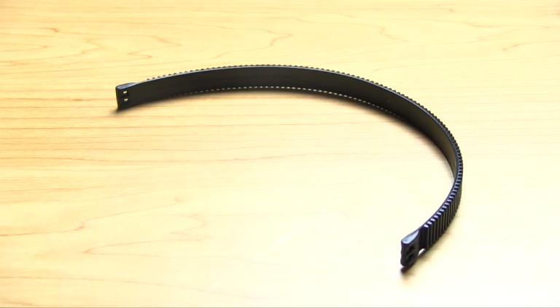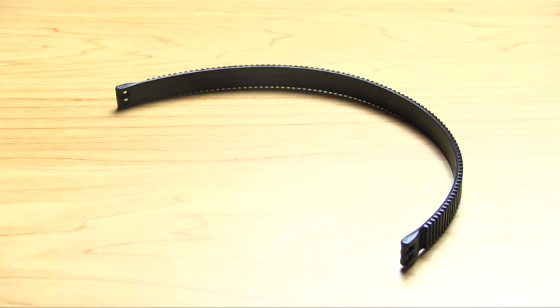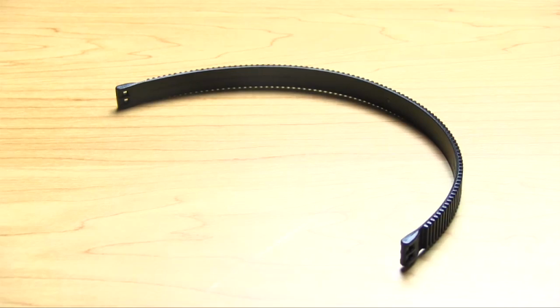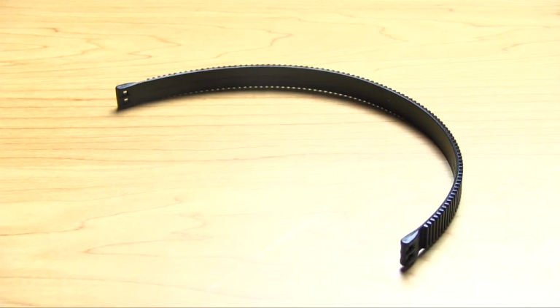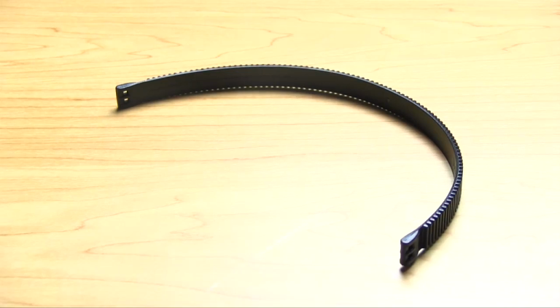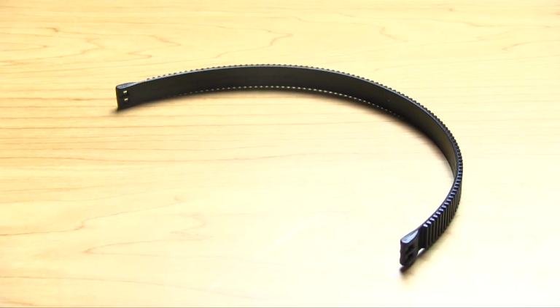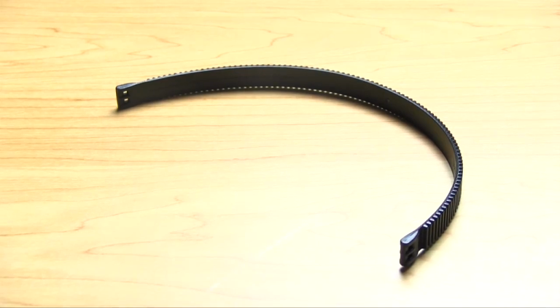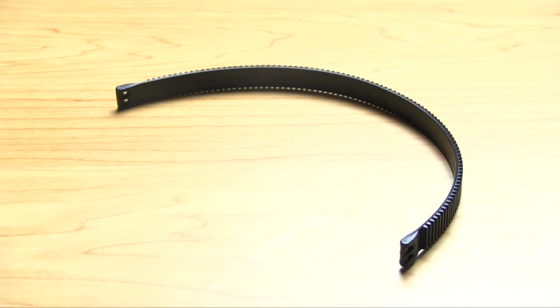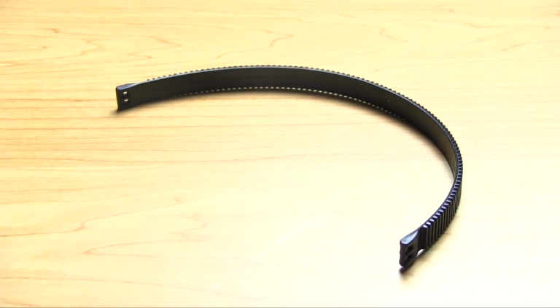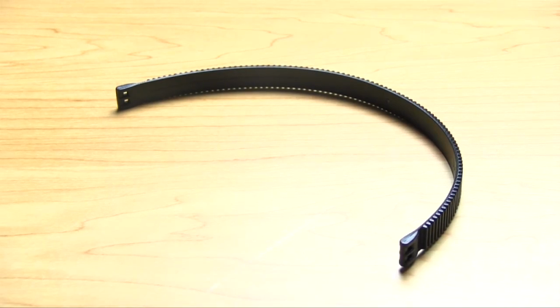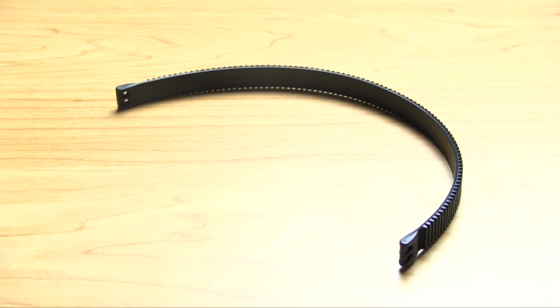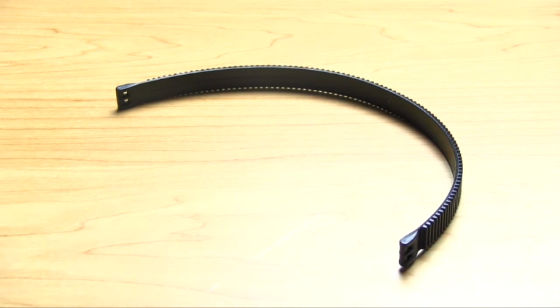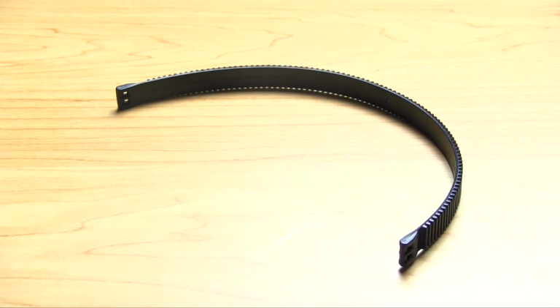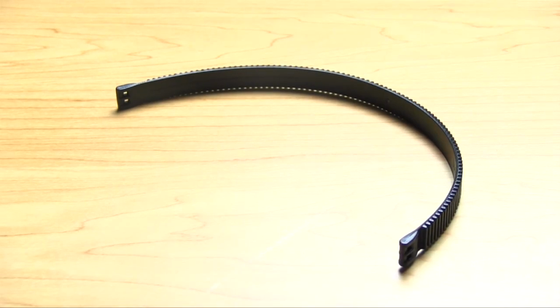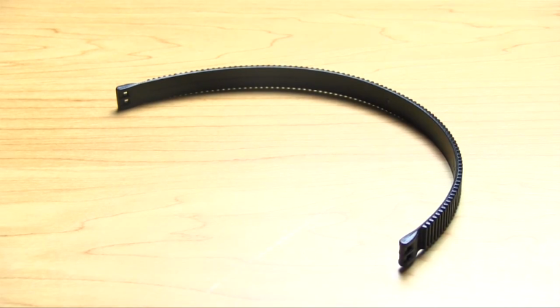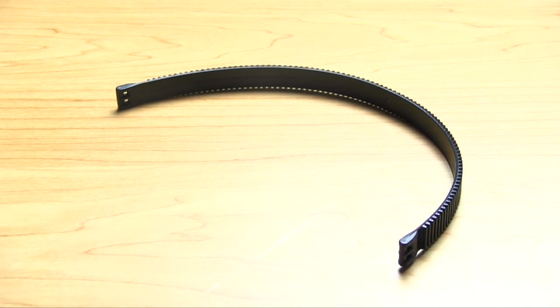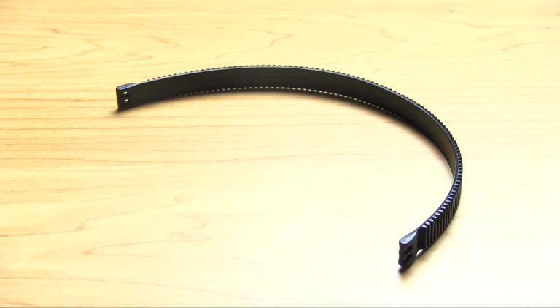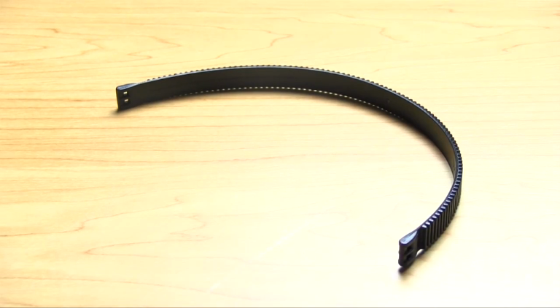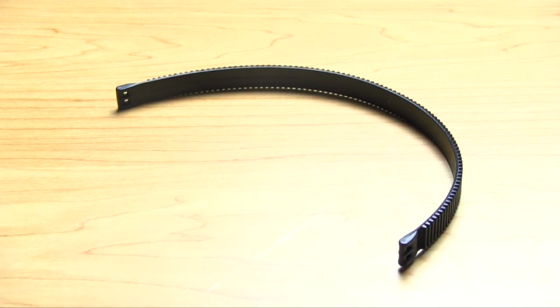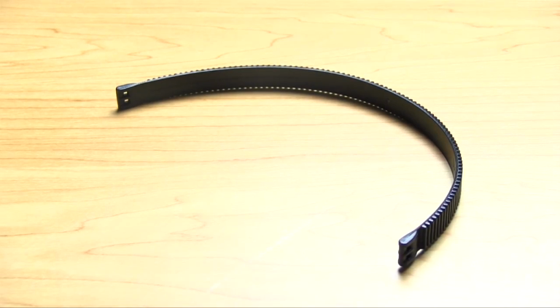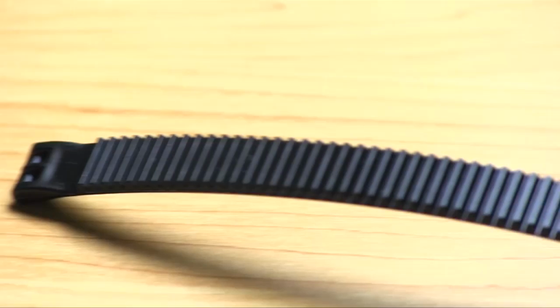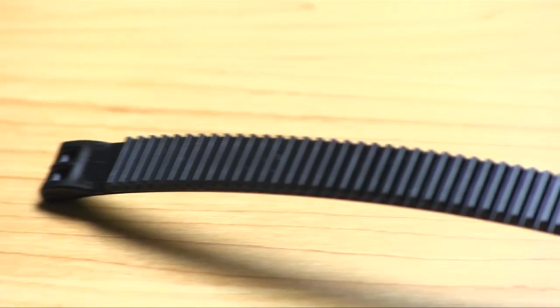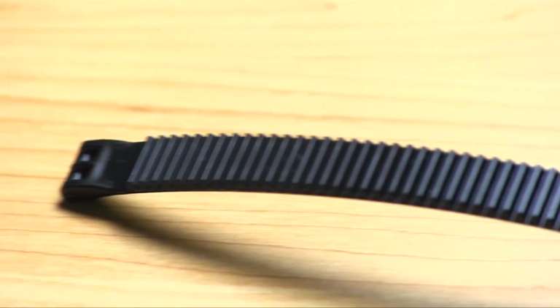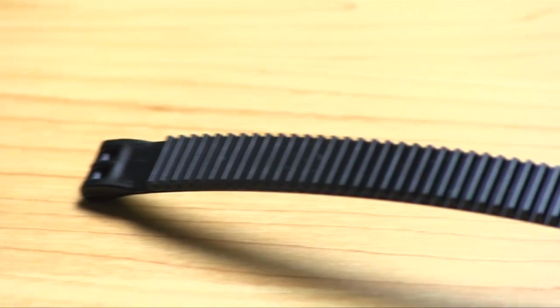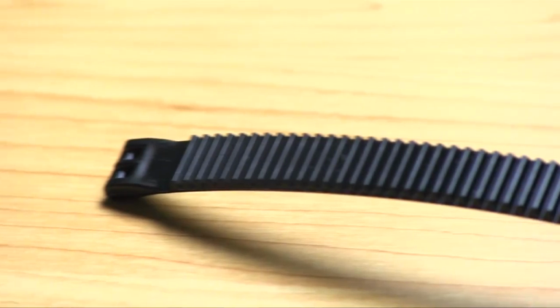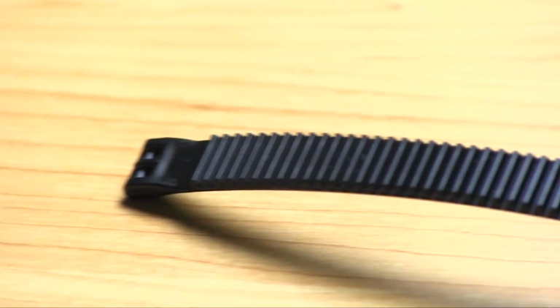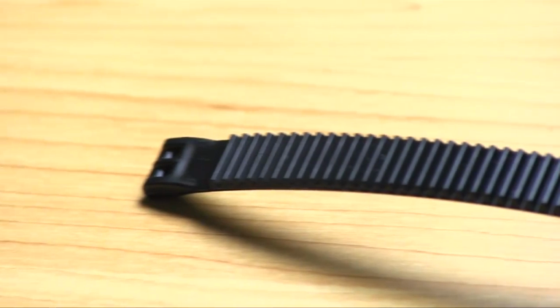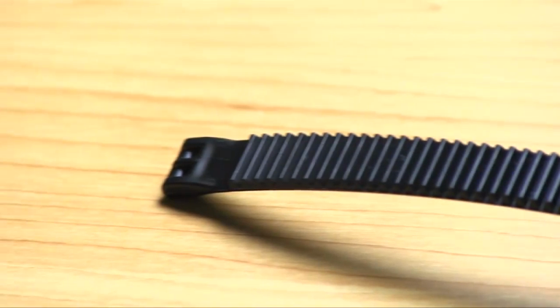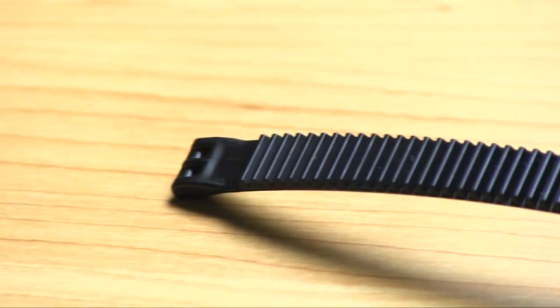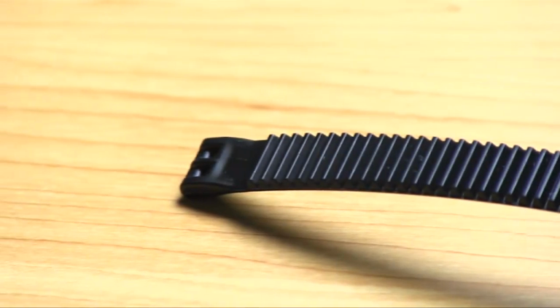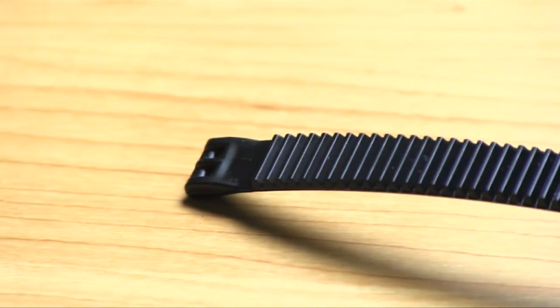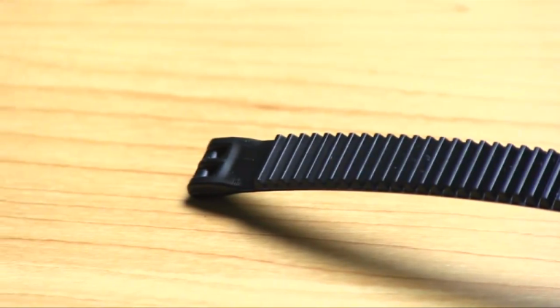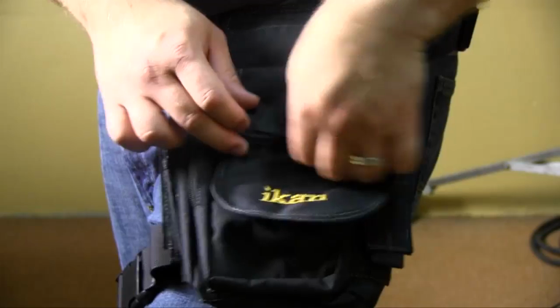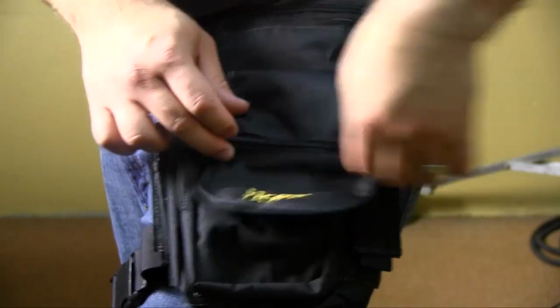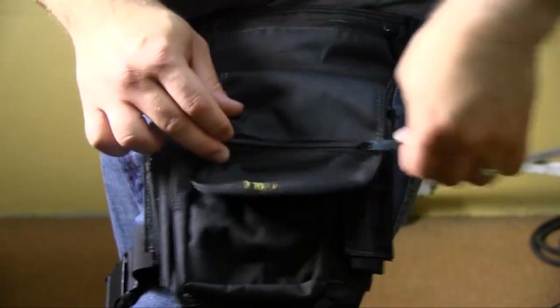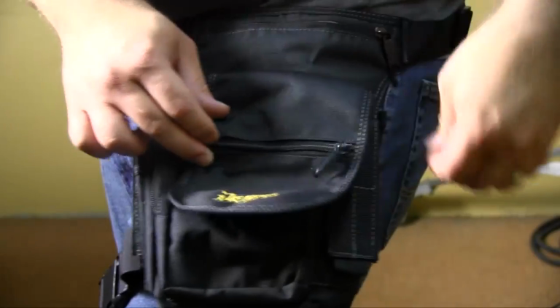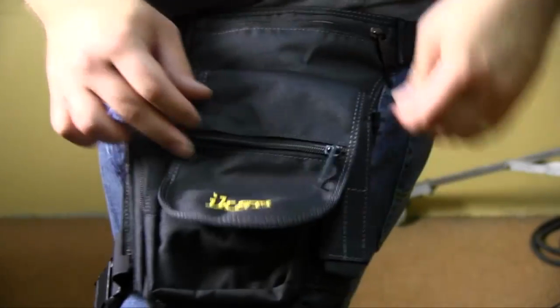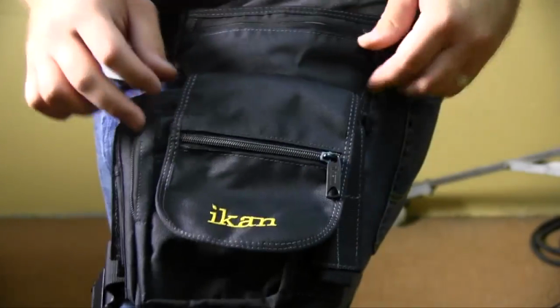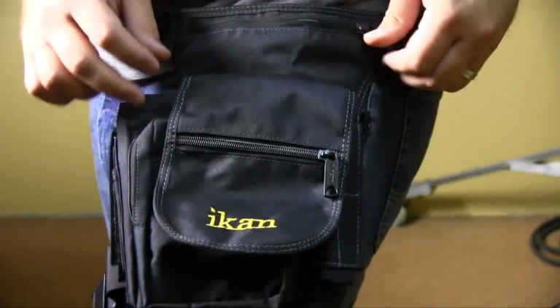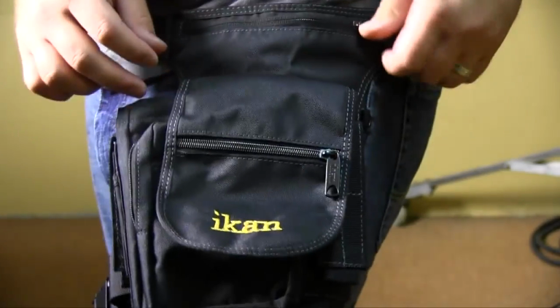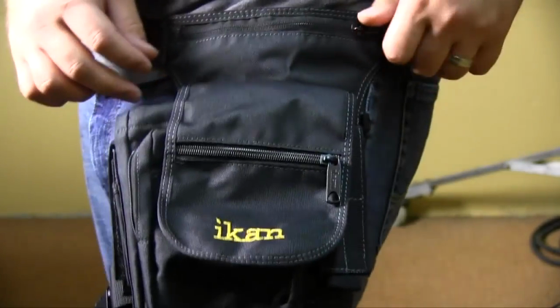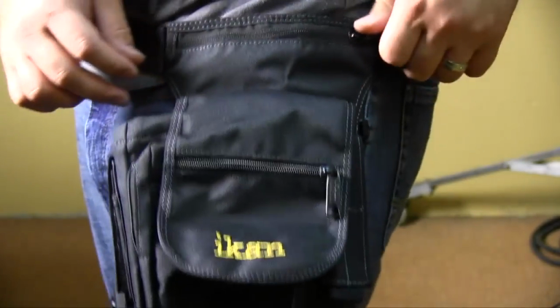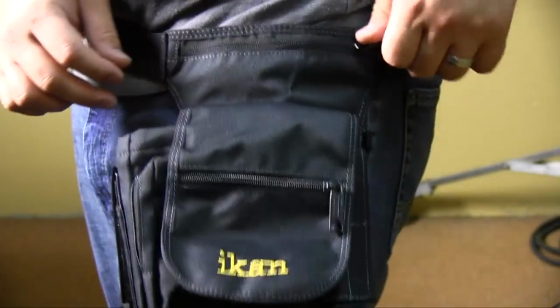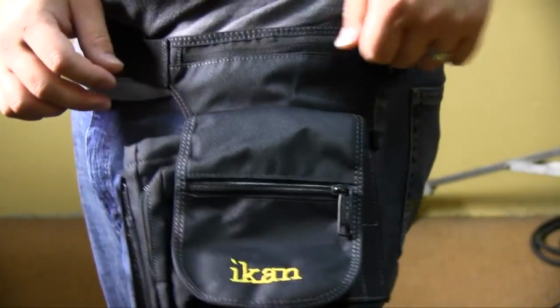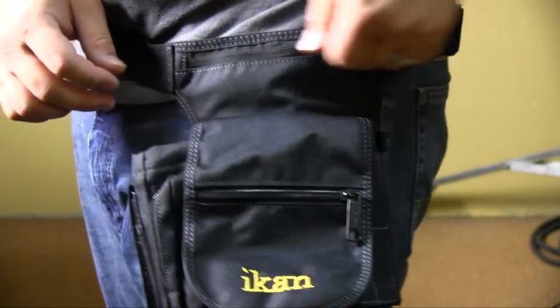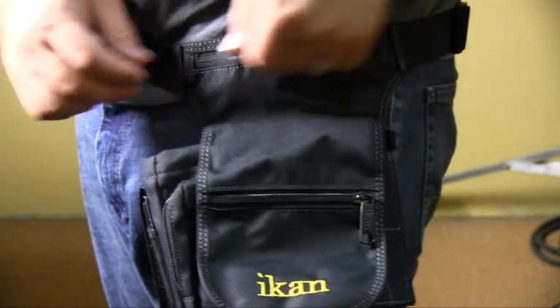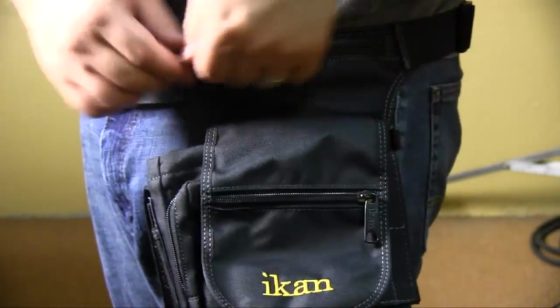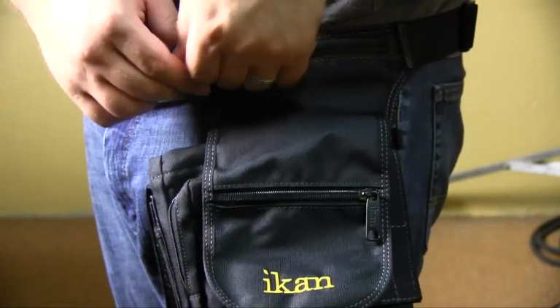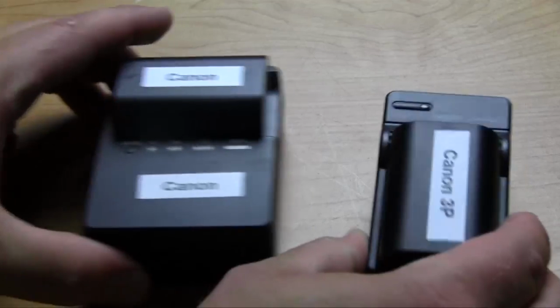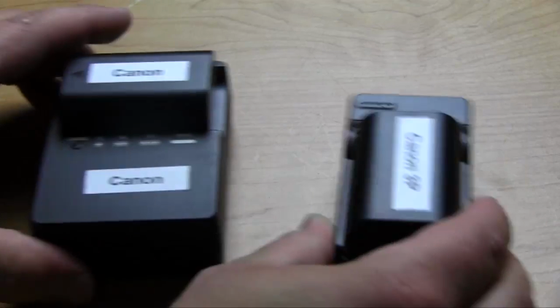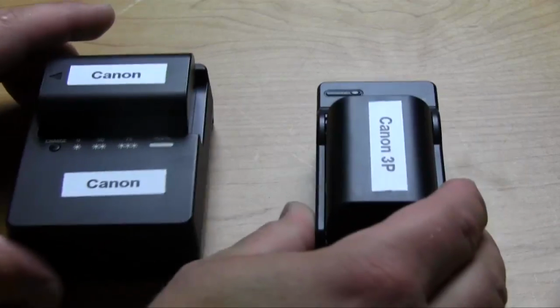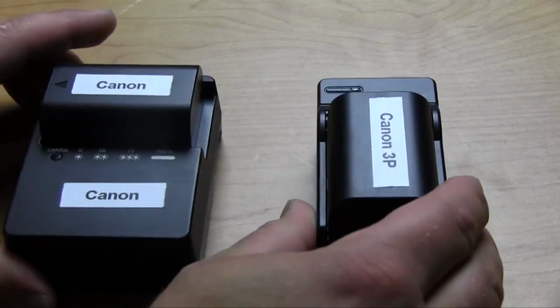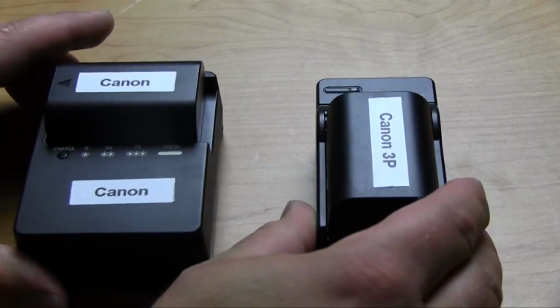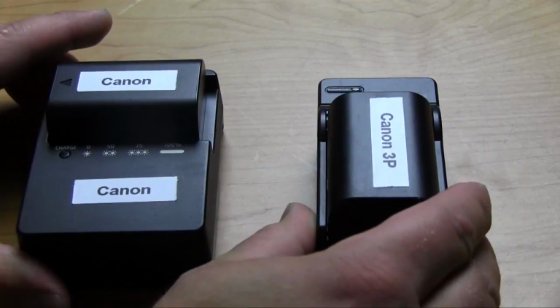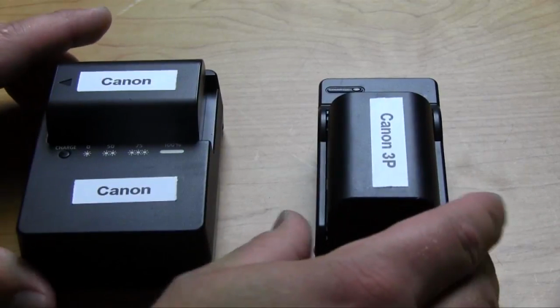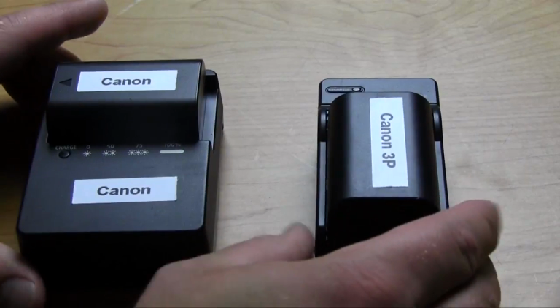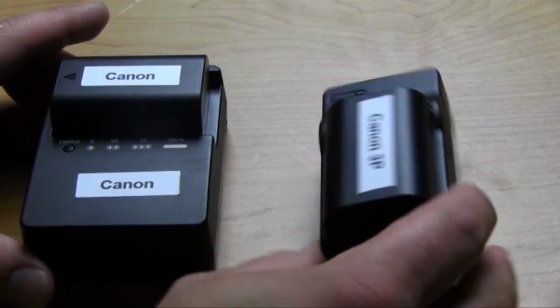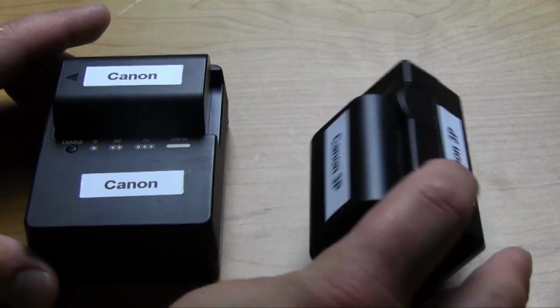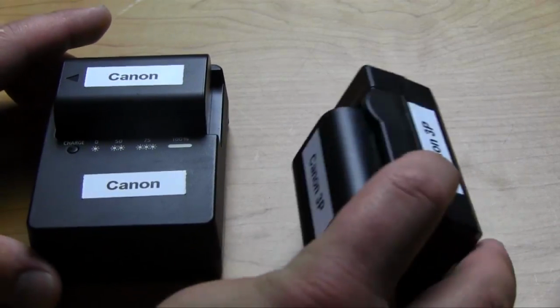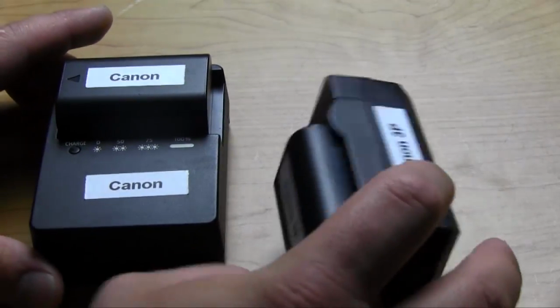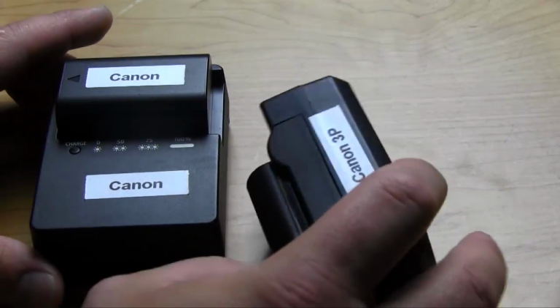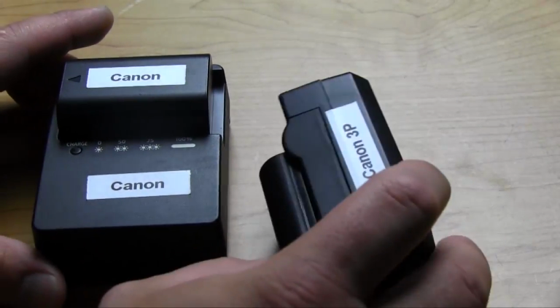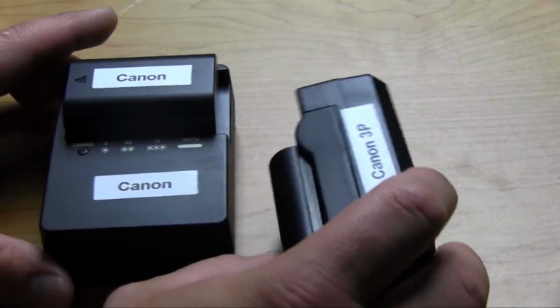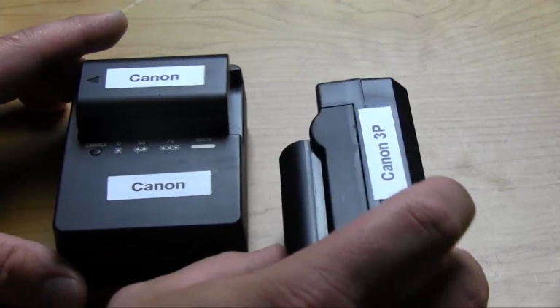In this episode we take a look at some zip gears, a sweet new camera bag, and I talk about the benefits of labeling your gear.